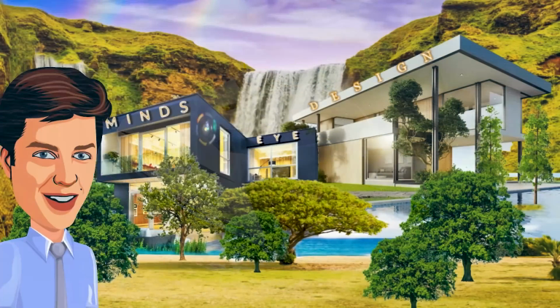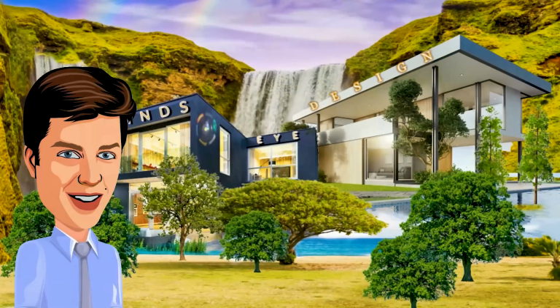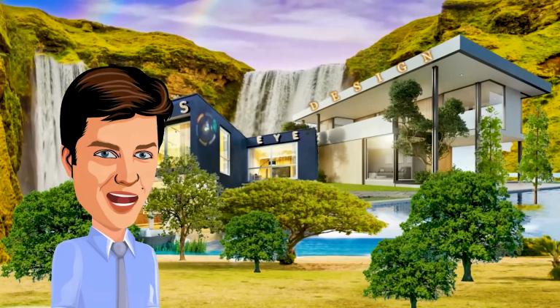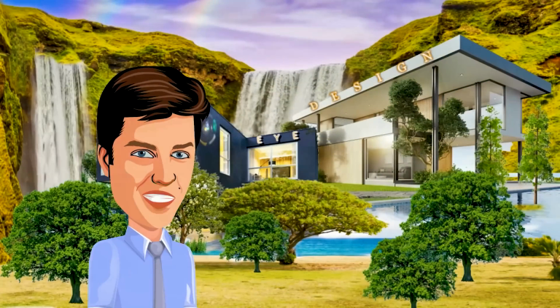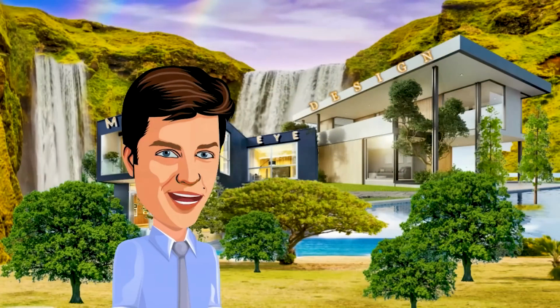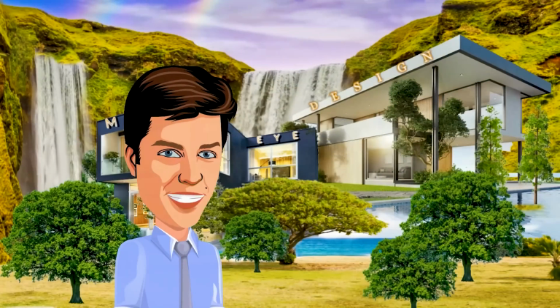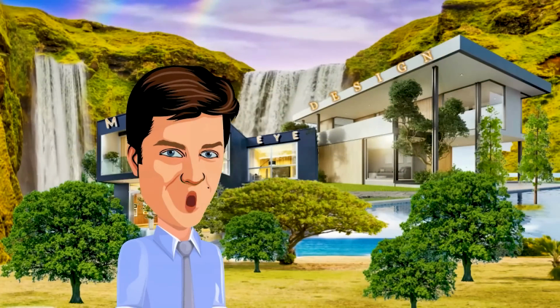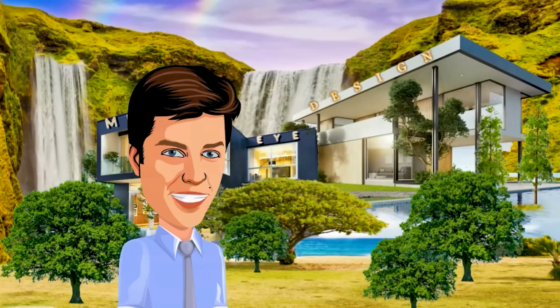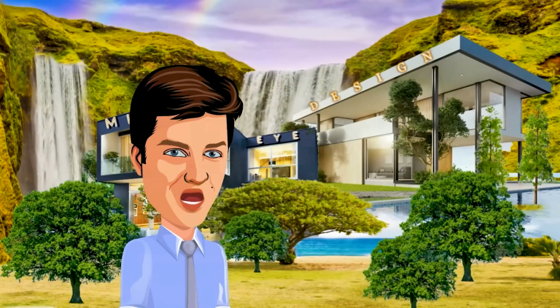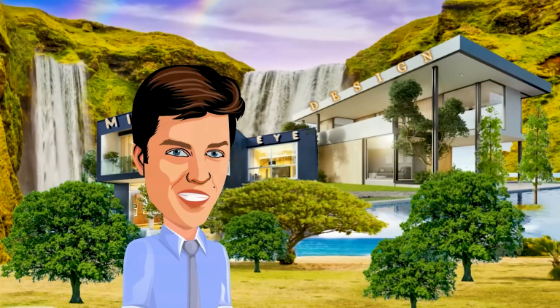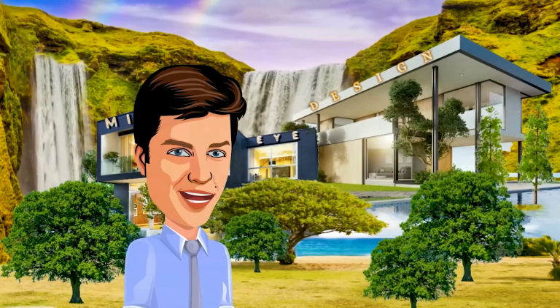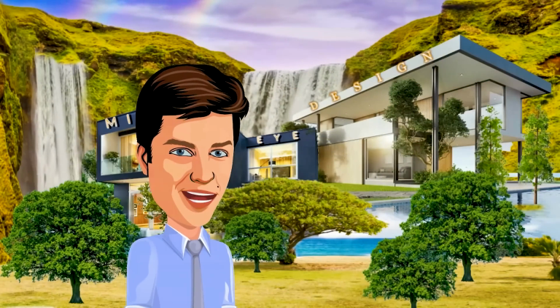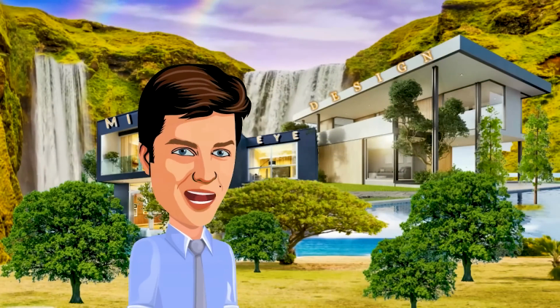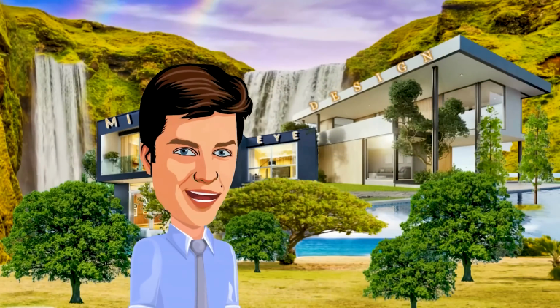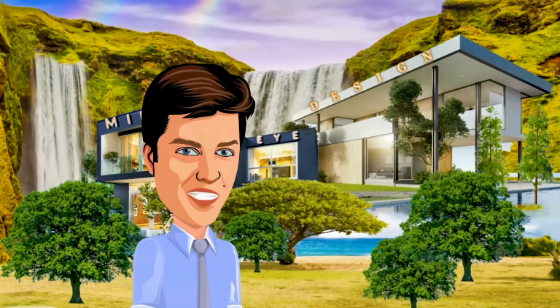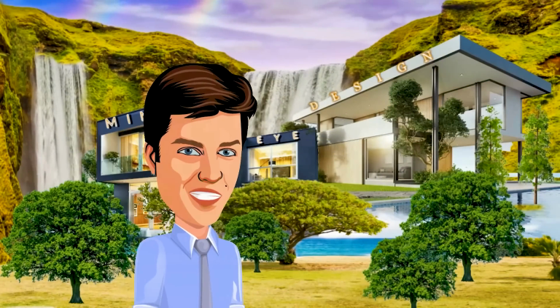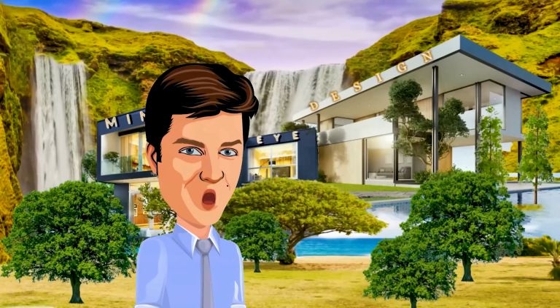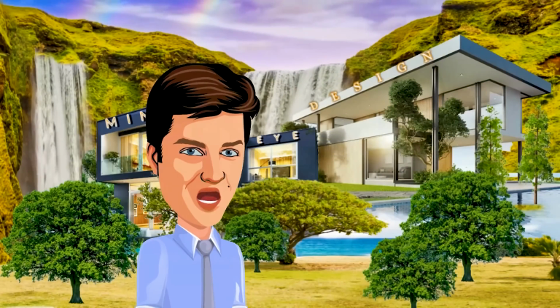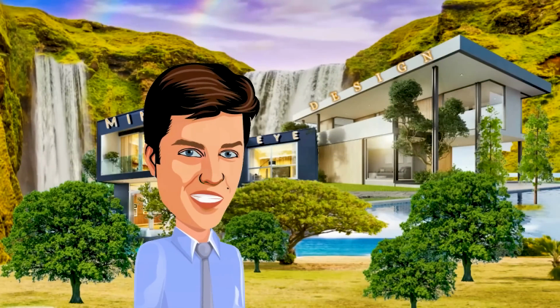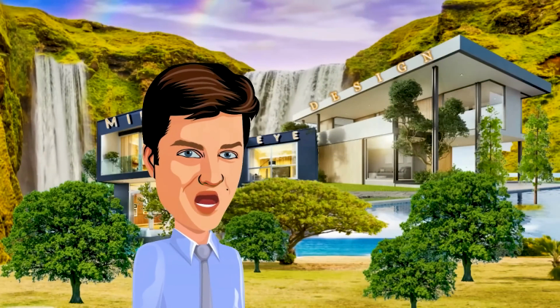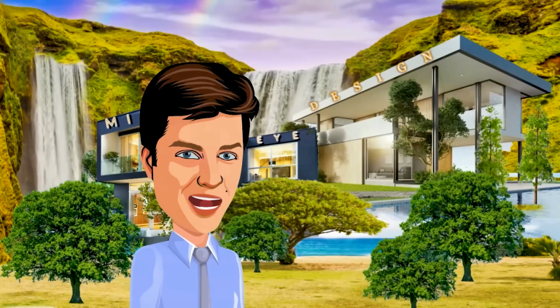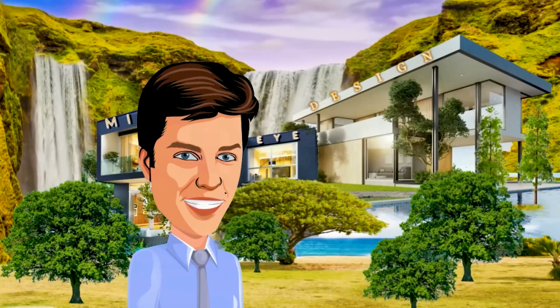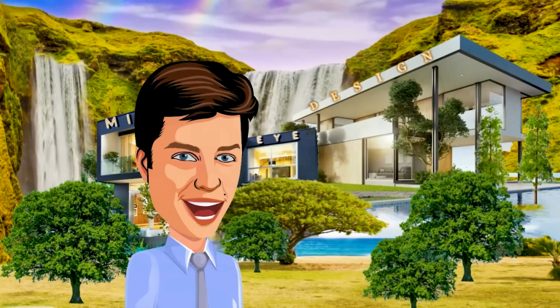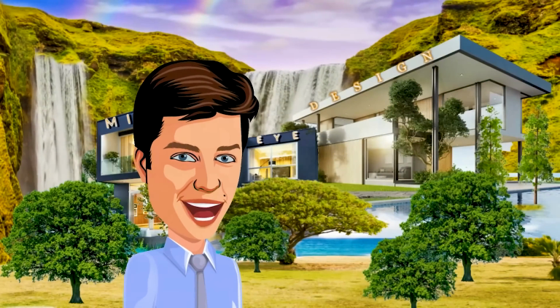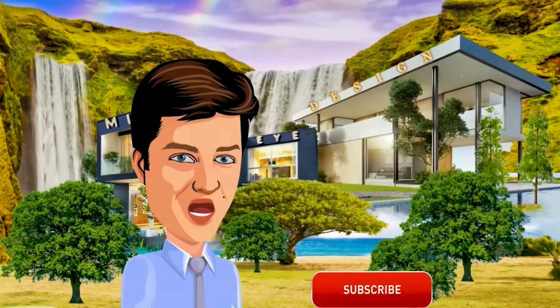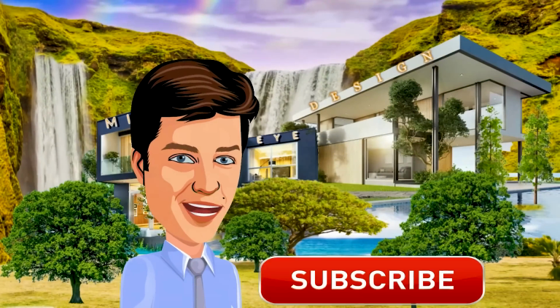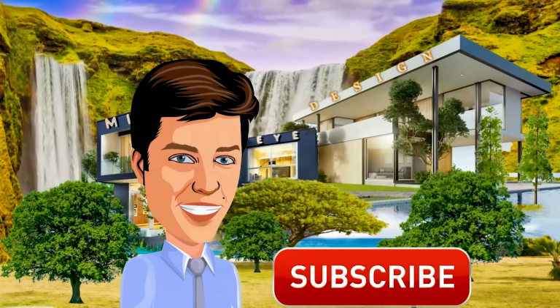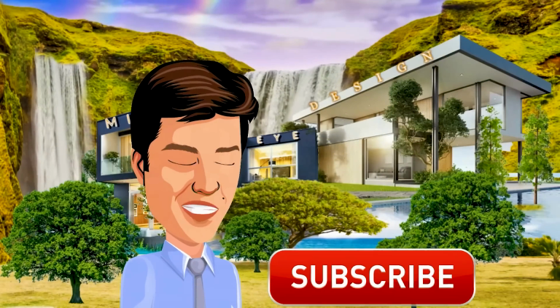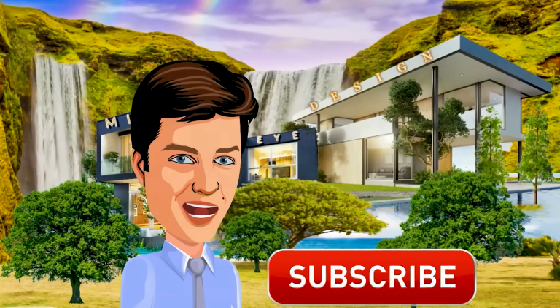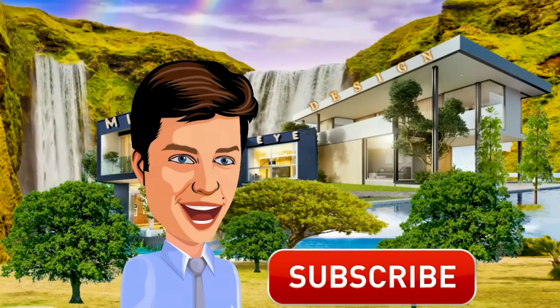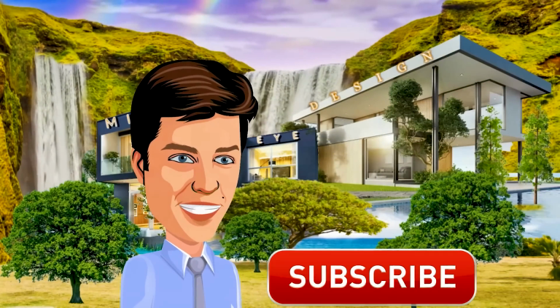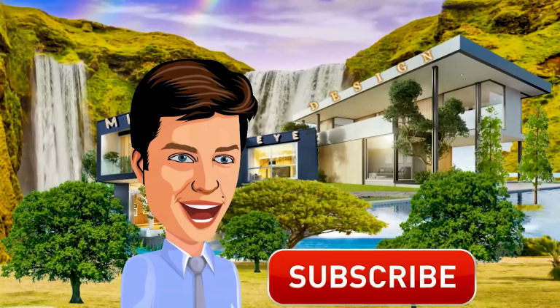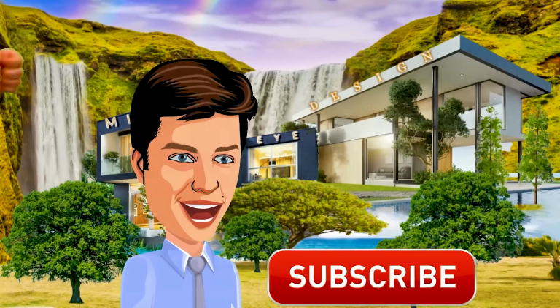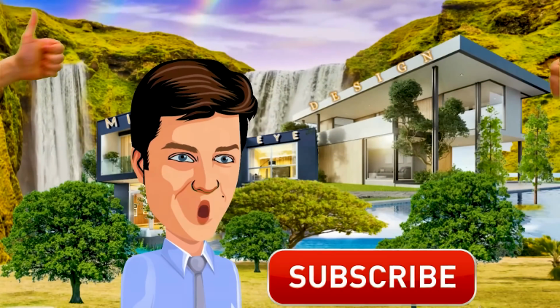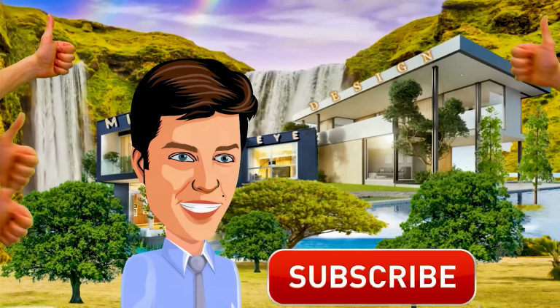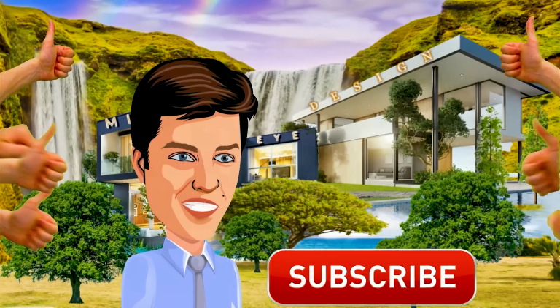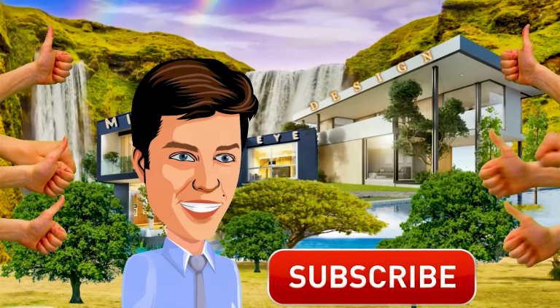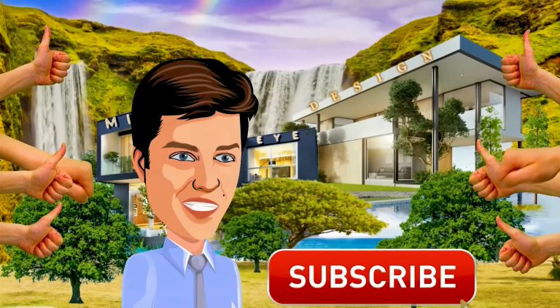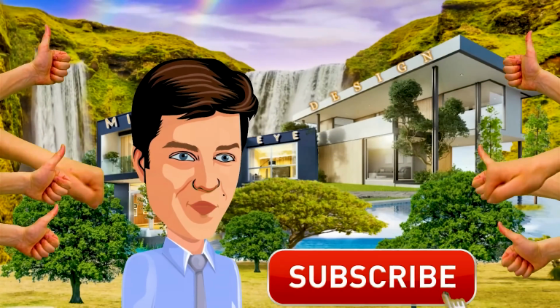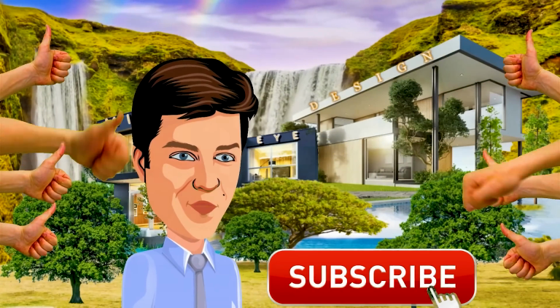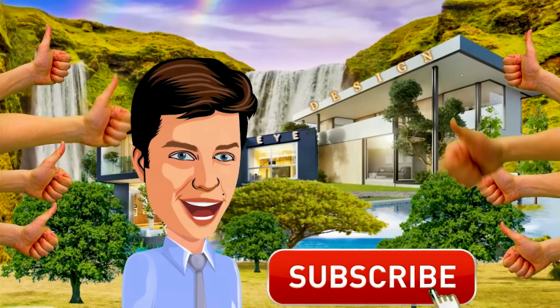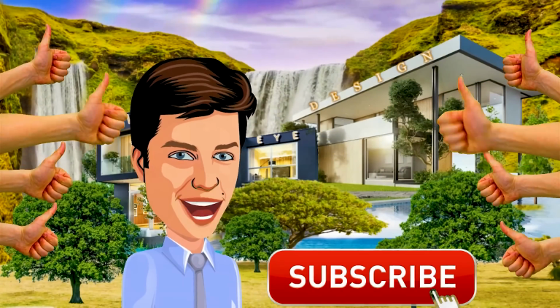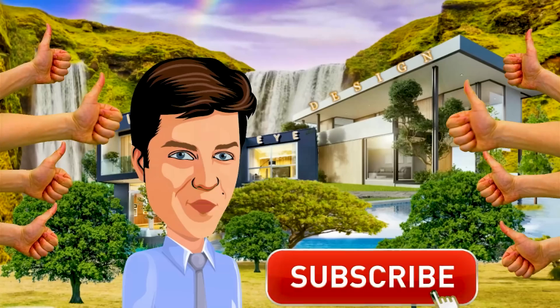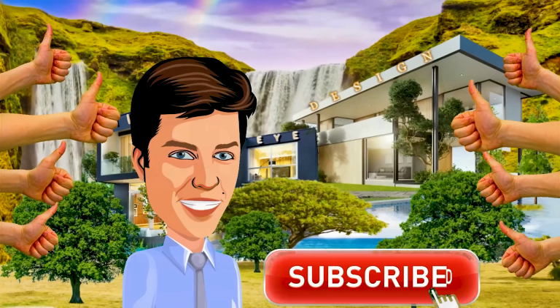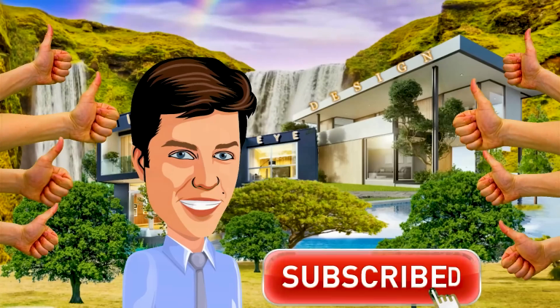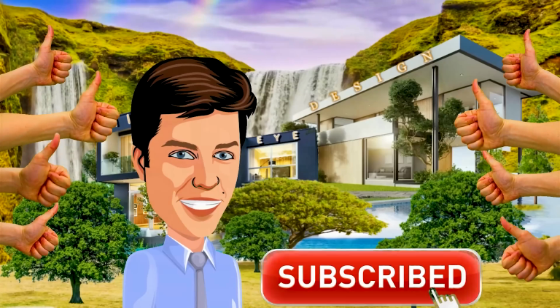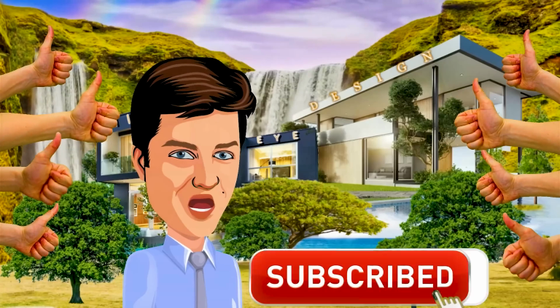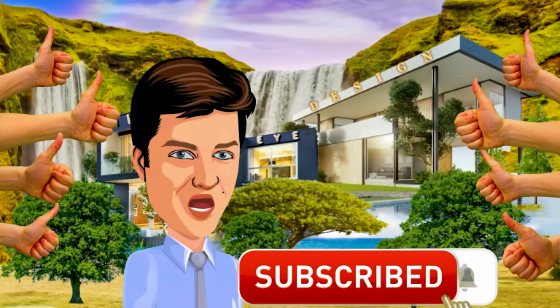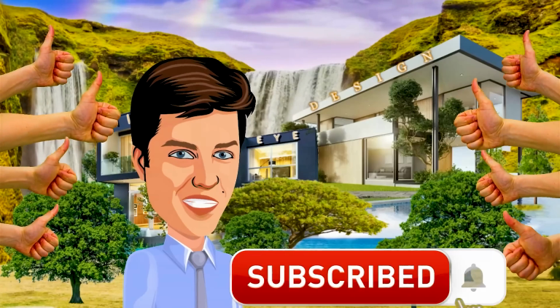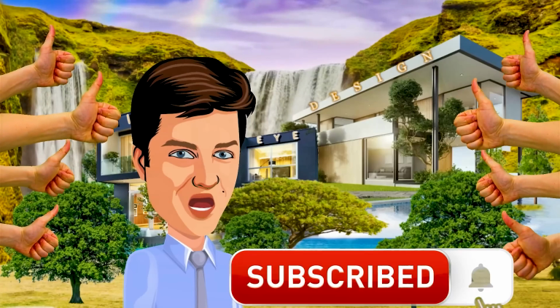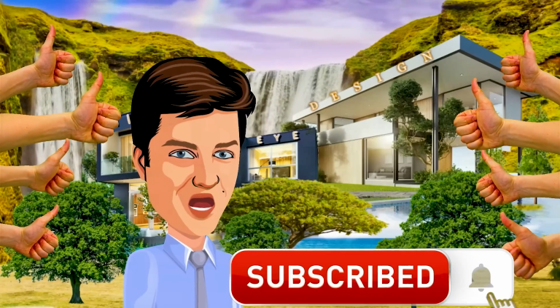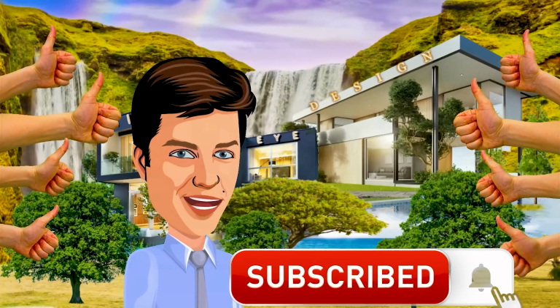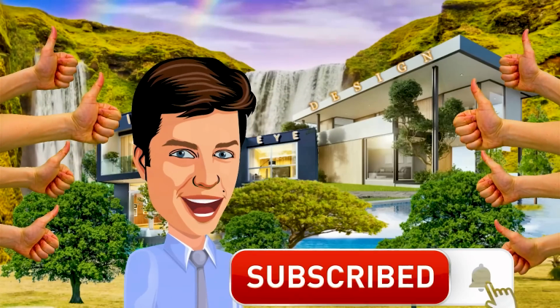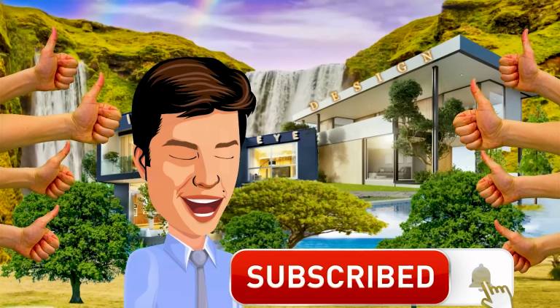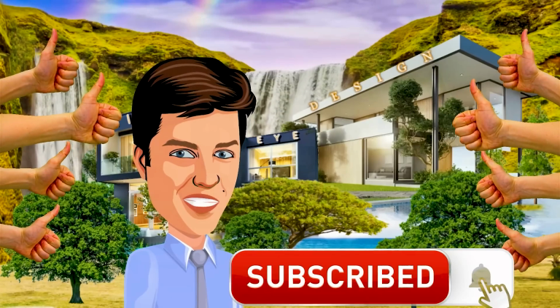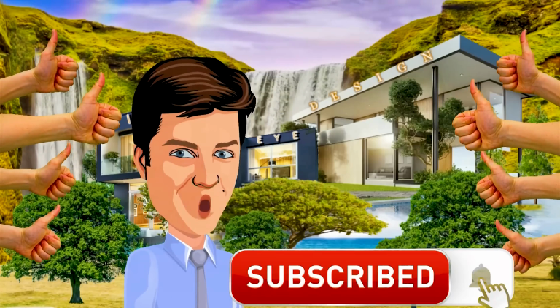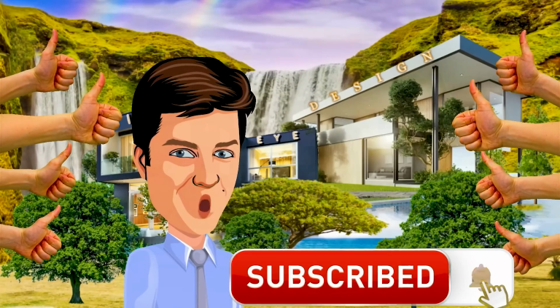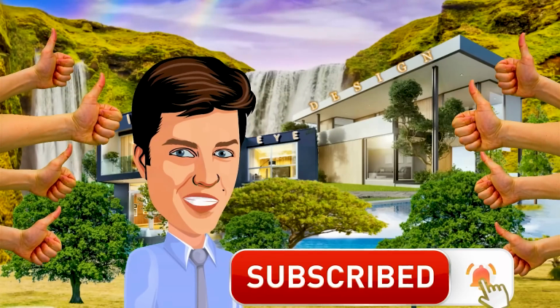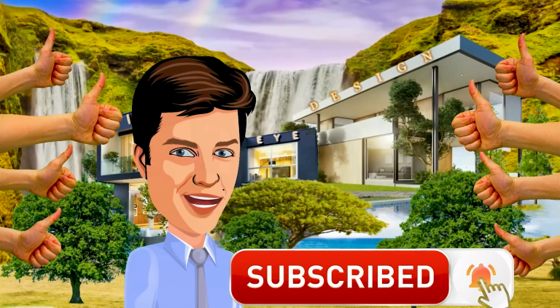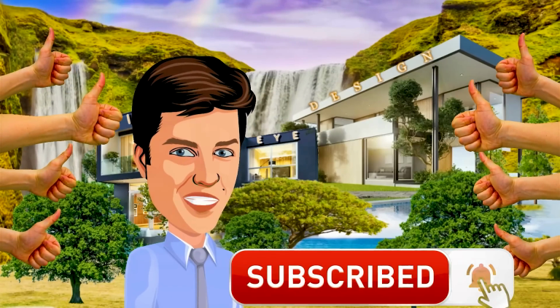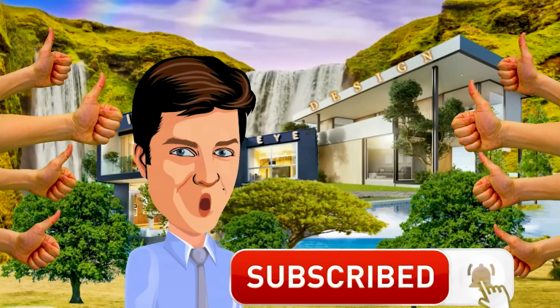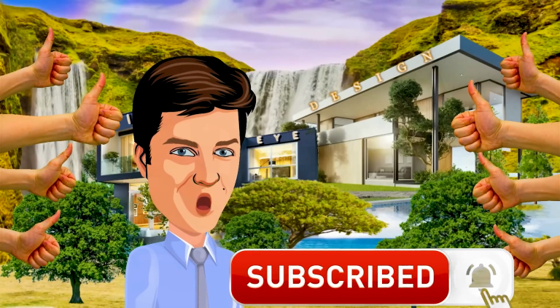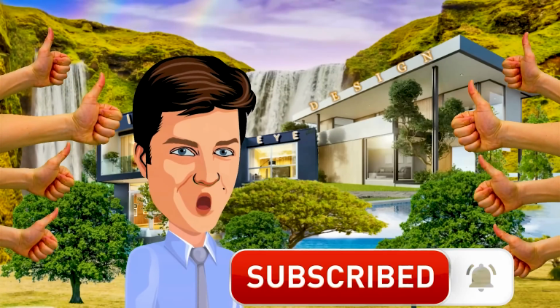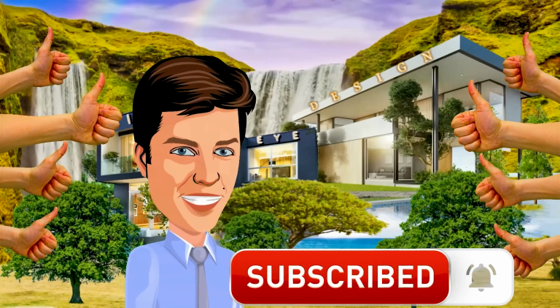If you enjoyed this video, you can help us out by hitting the like button, subscribe, and keep up to date on future posts.